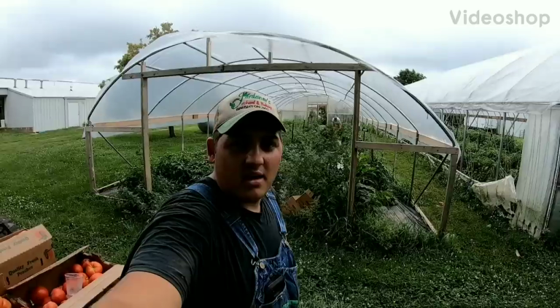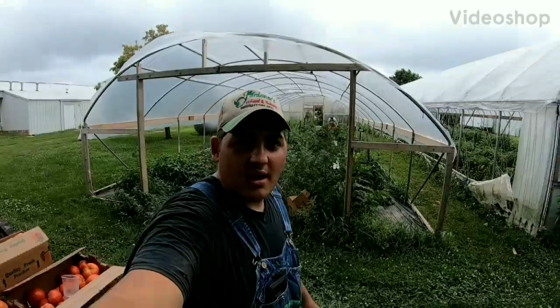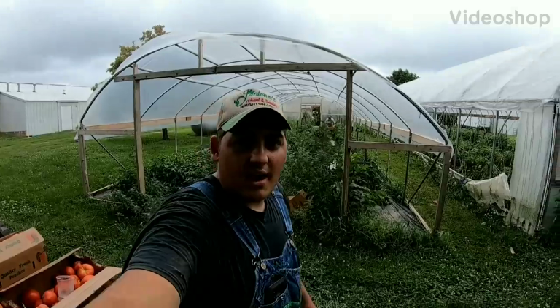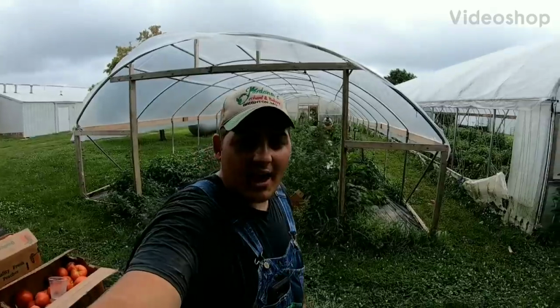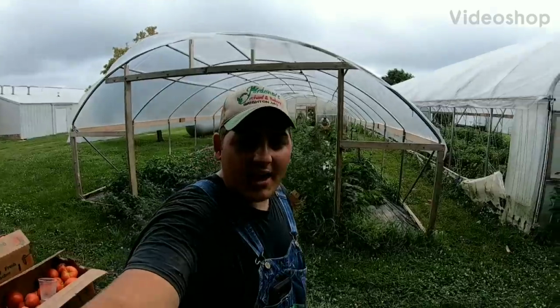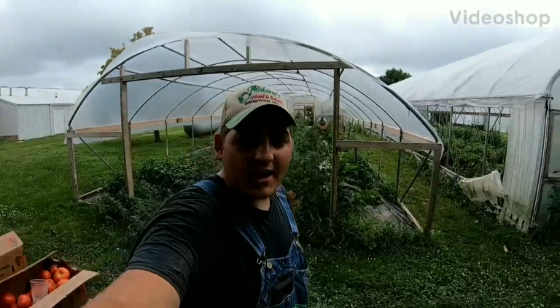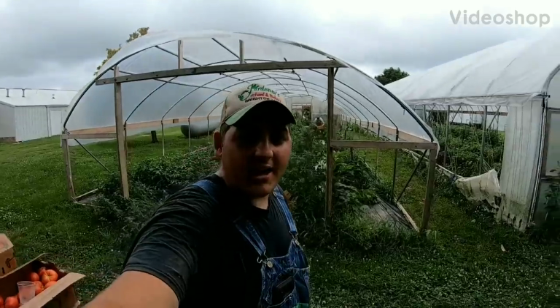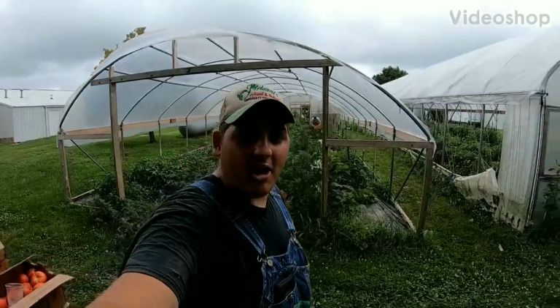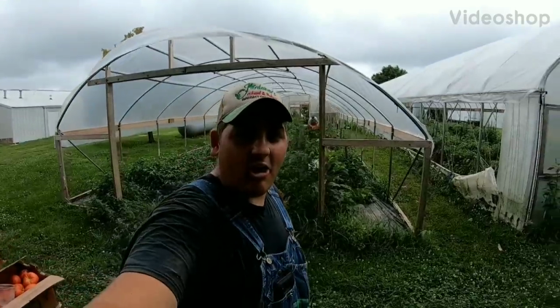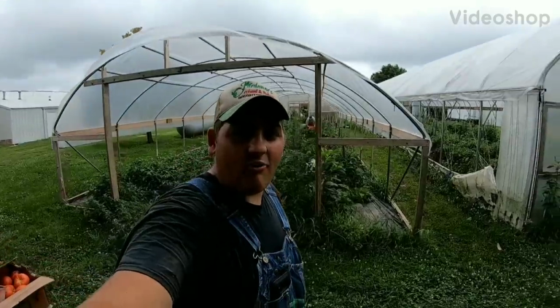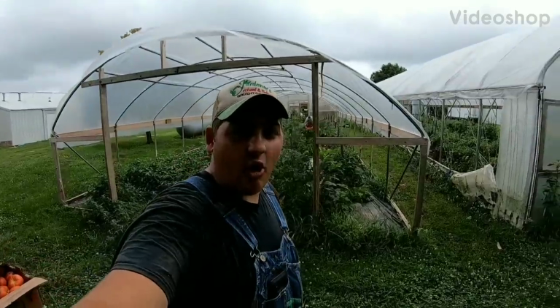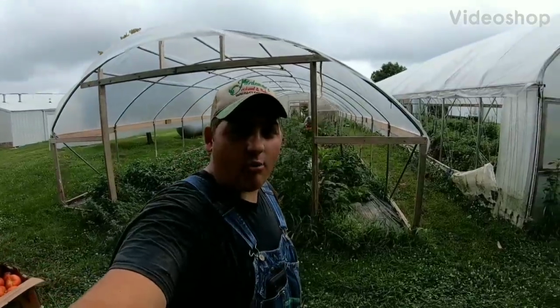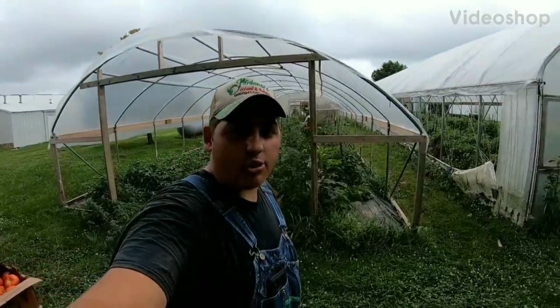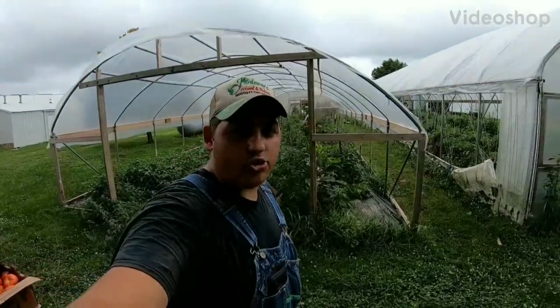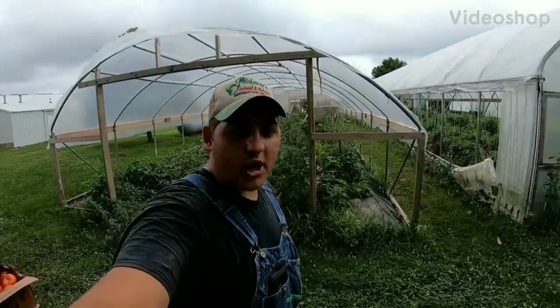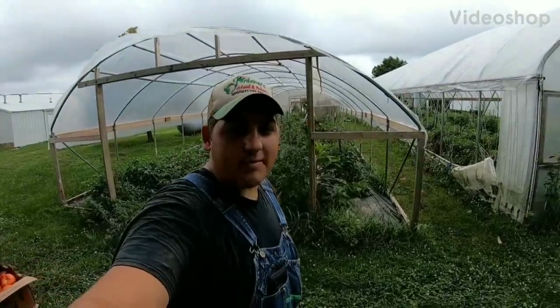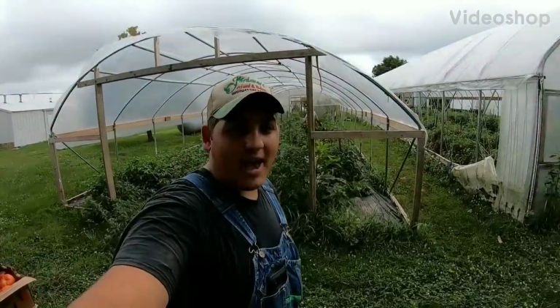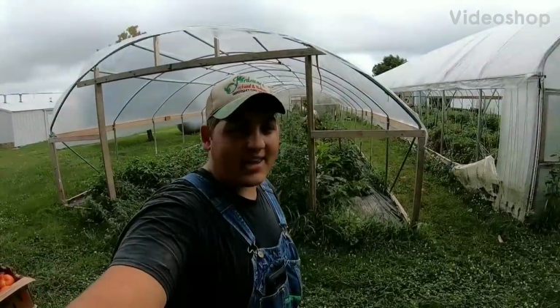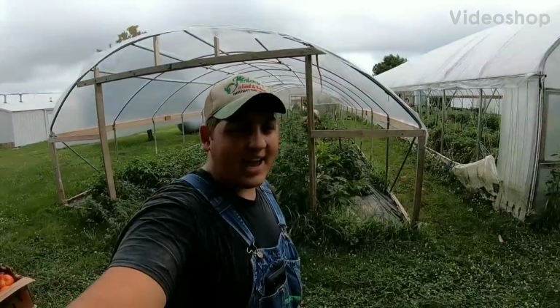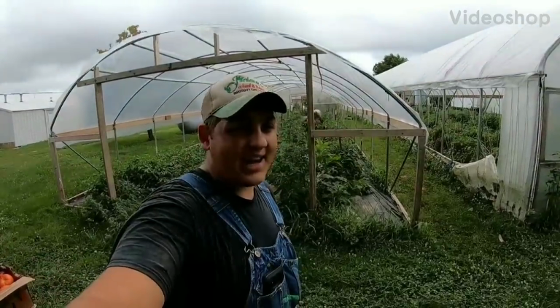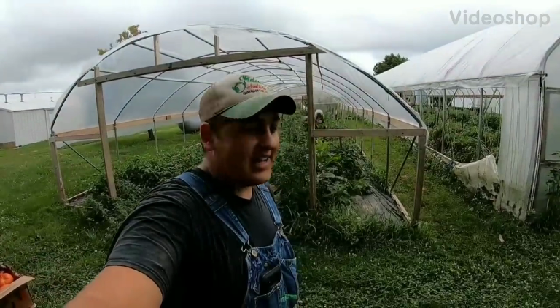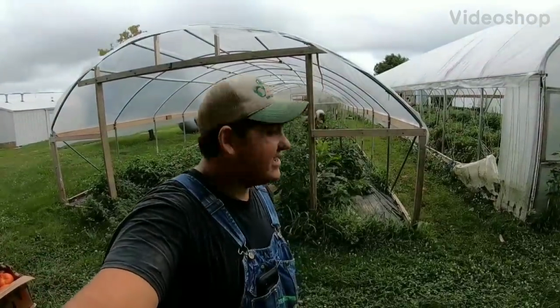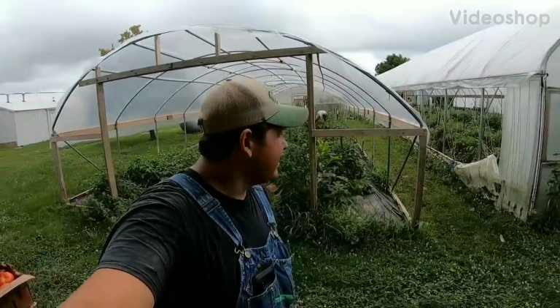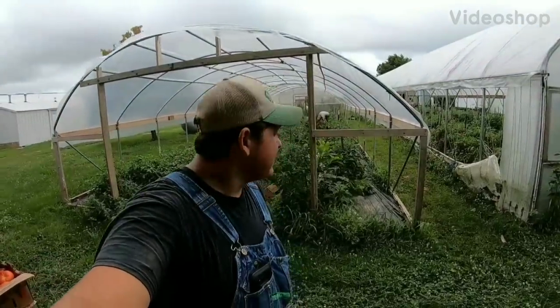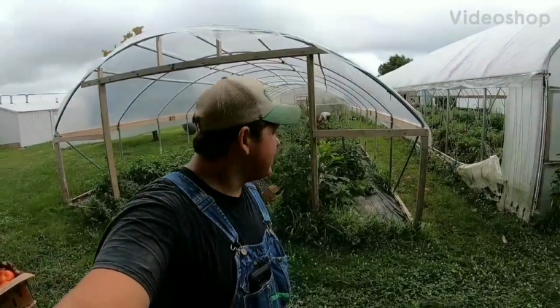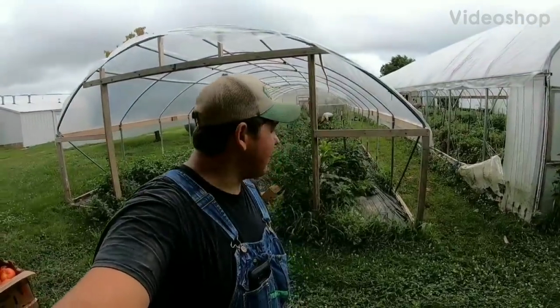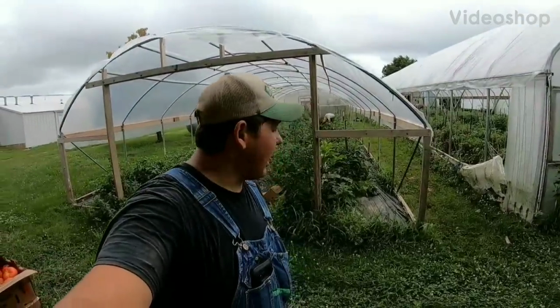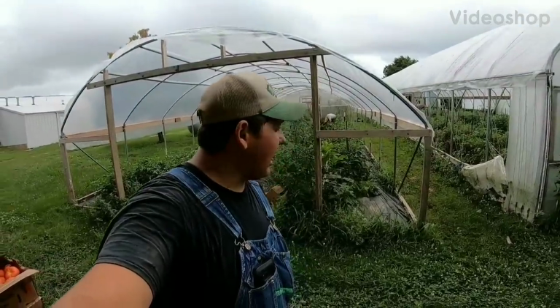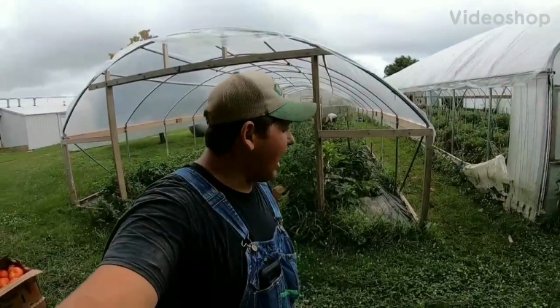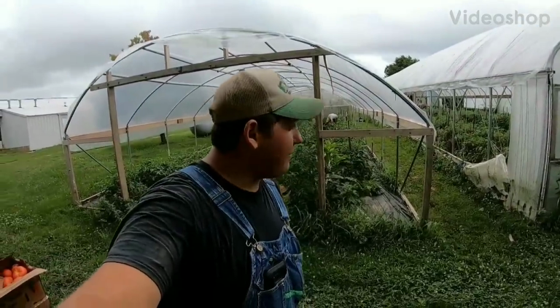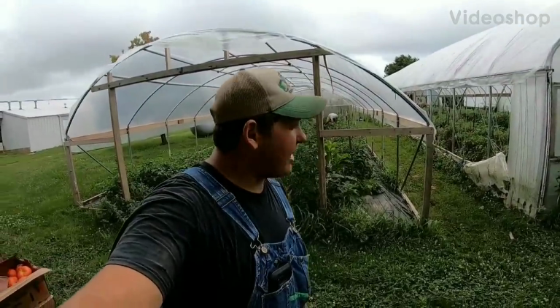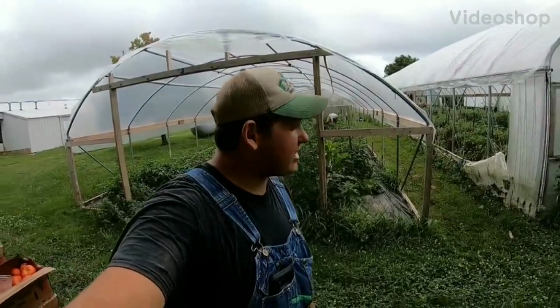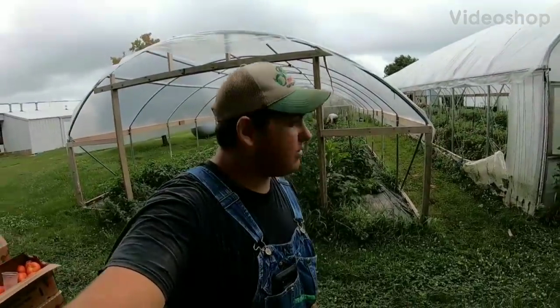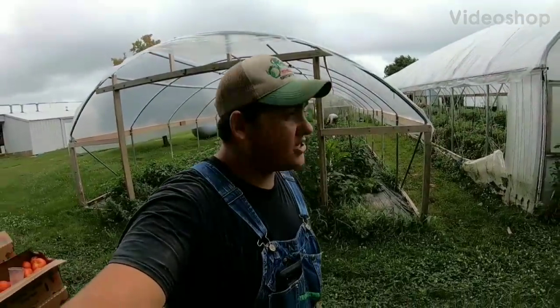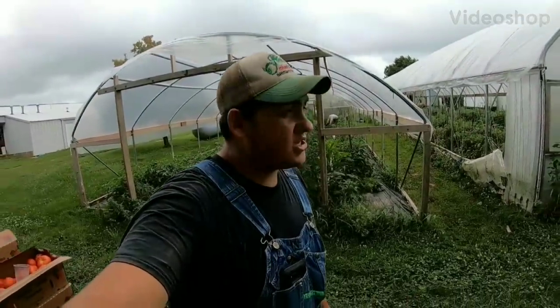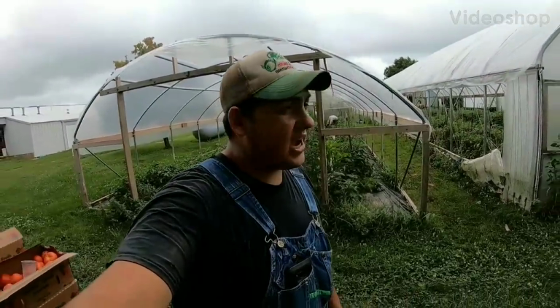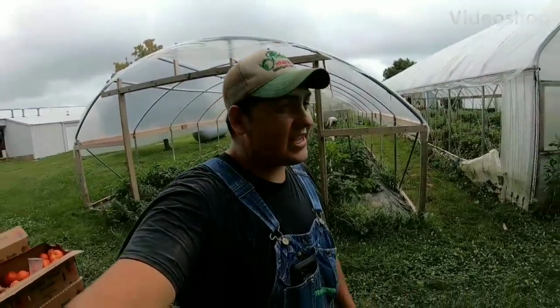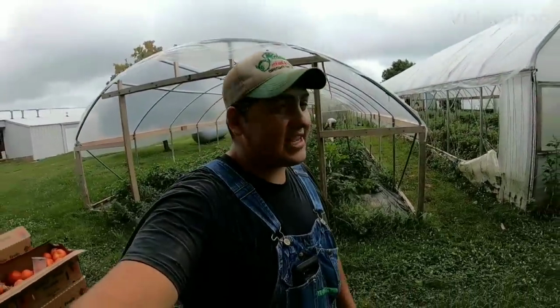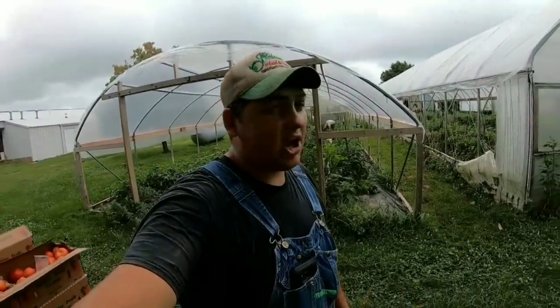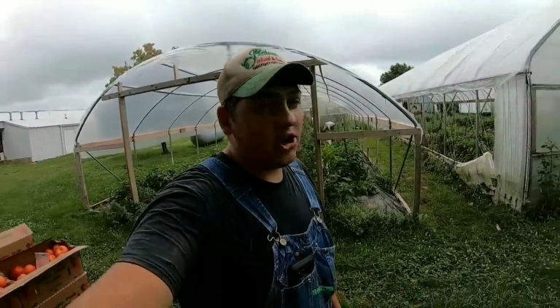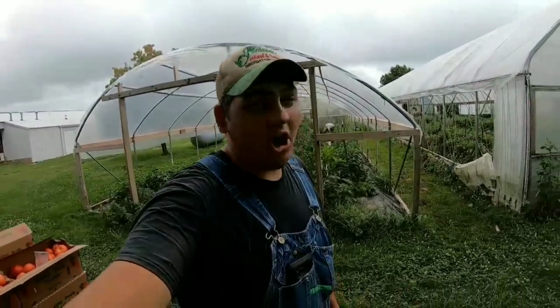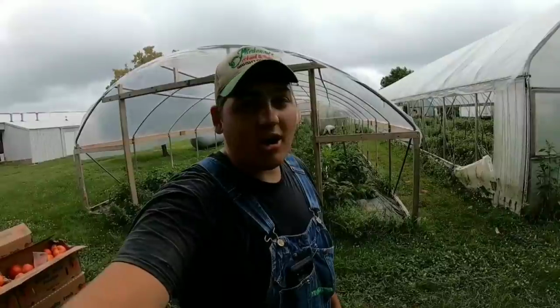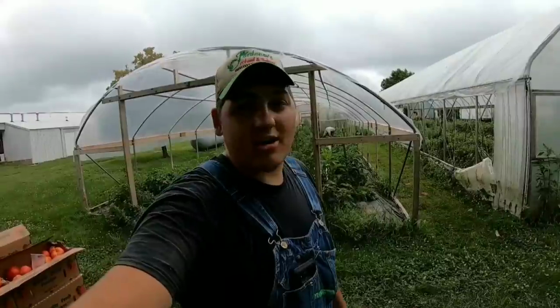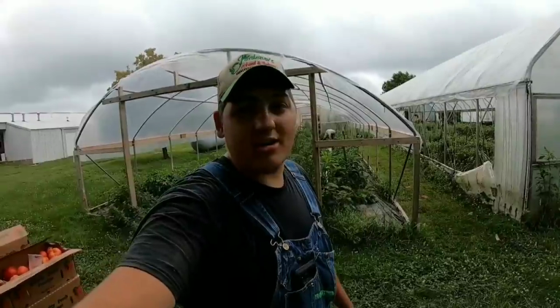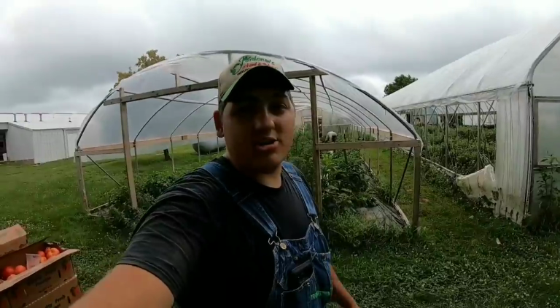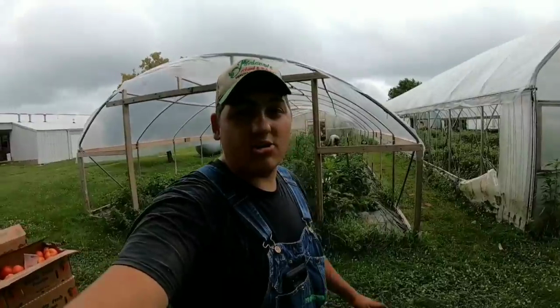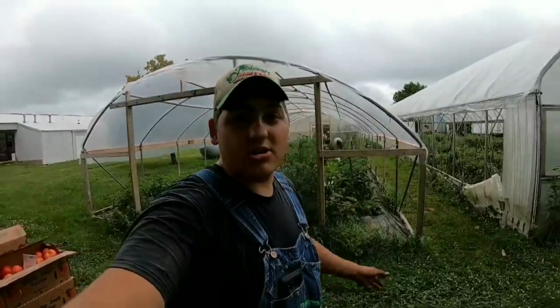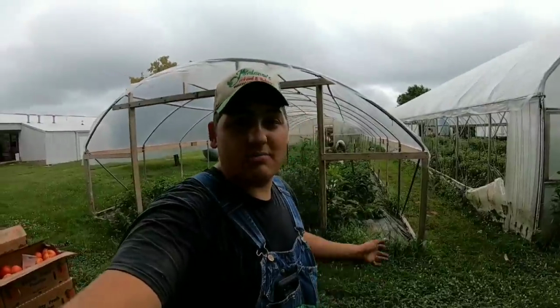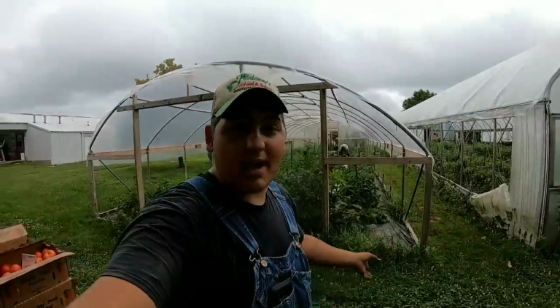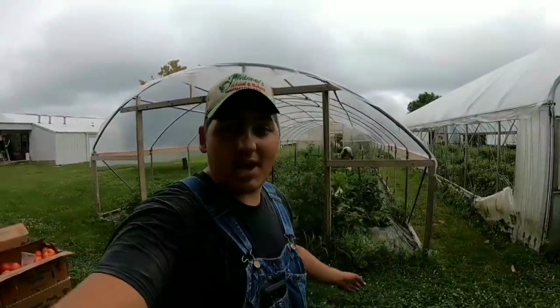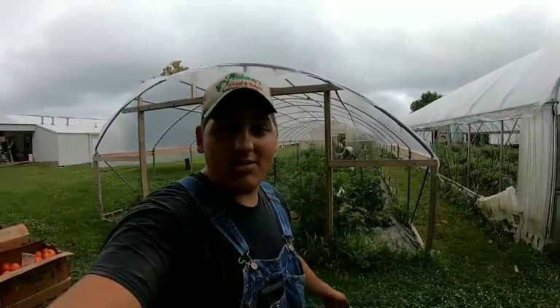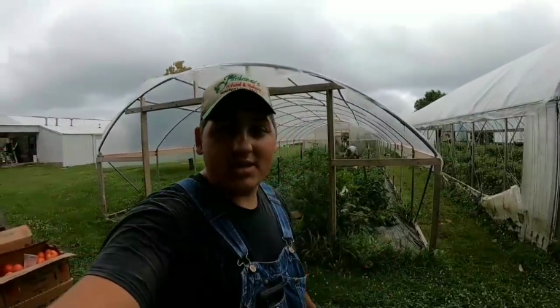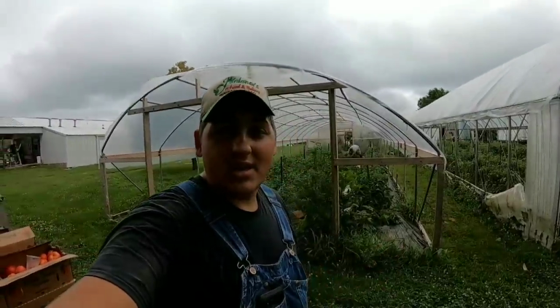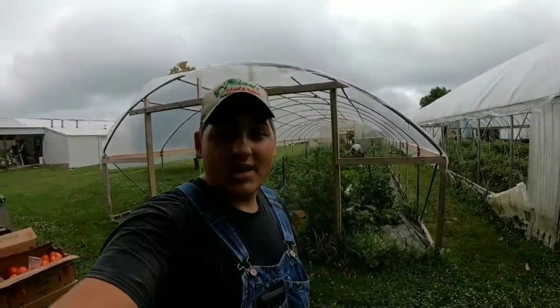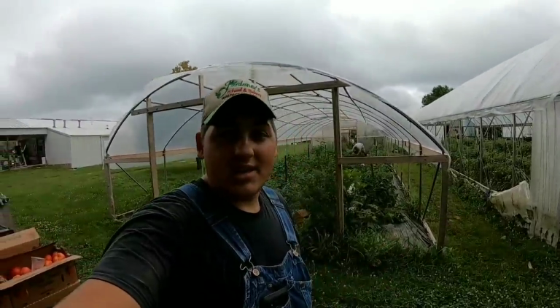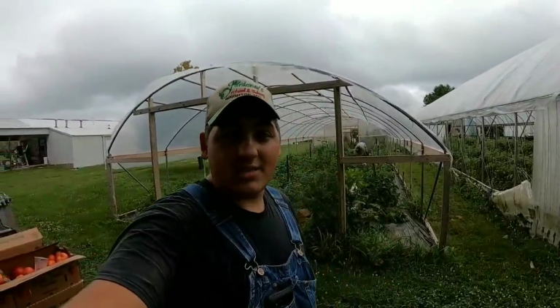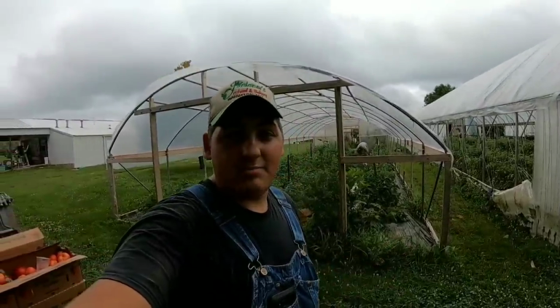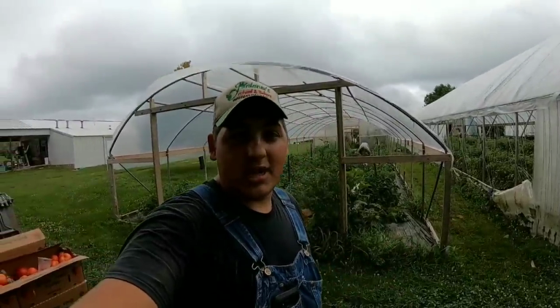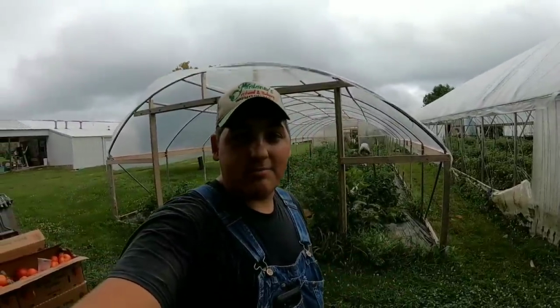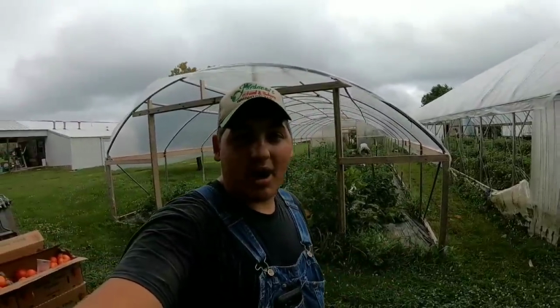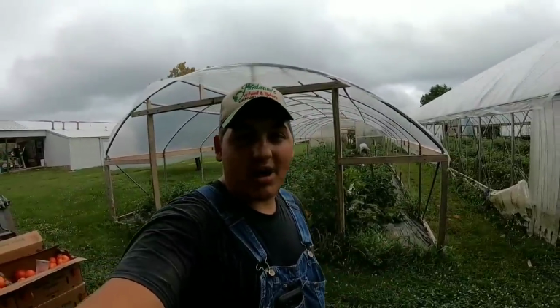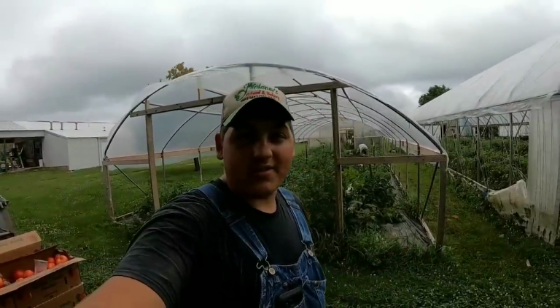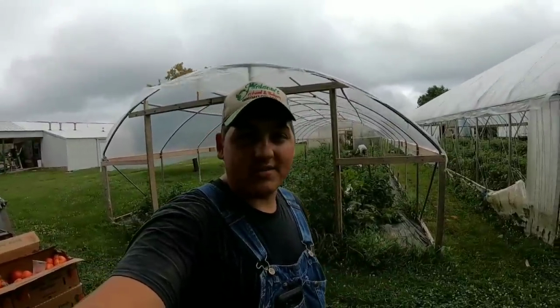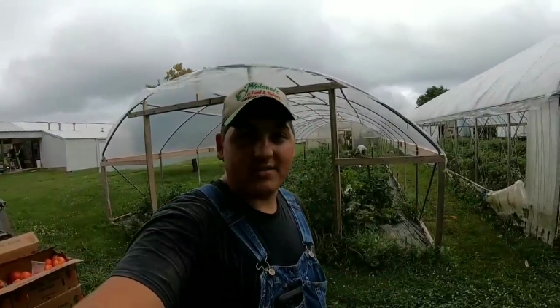Hey y'all, farmer Dre back at it today. I'm gonna explain to you guys how y'all could turn tomatoes into big profits.